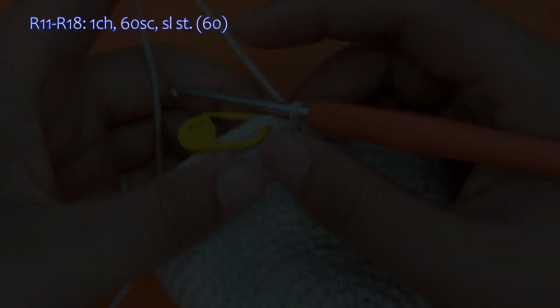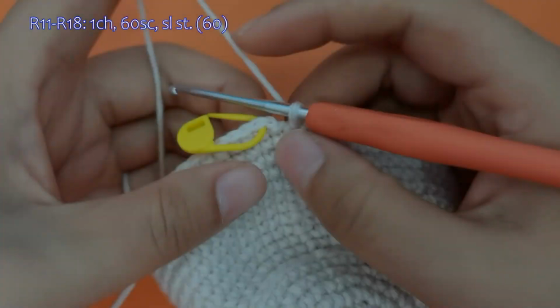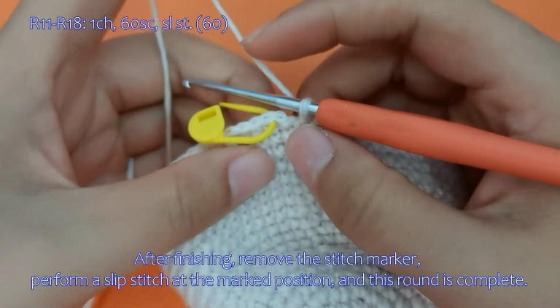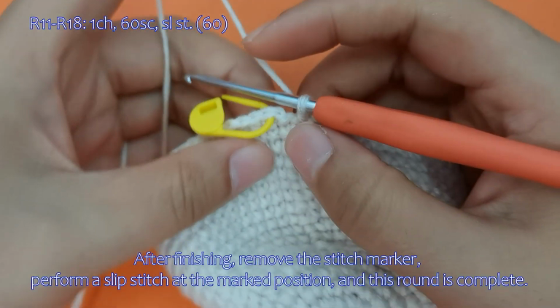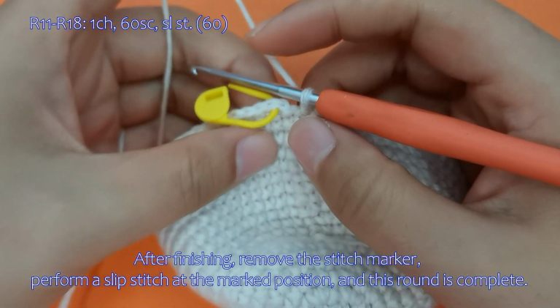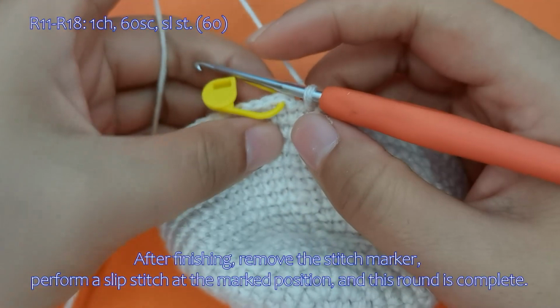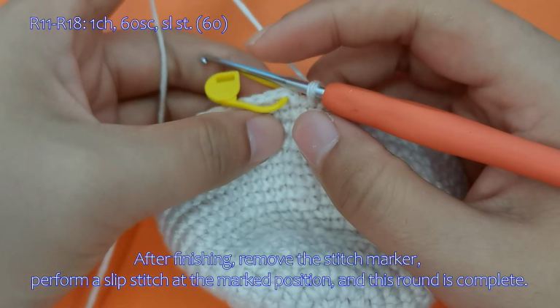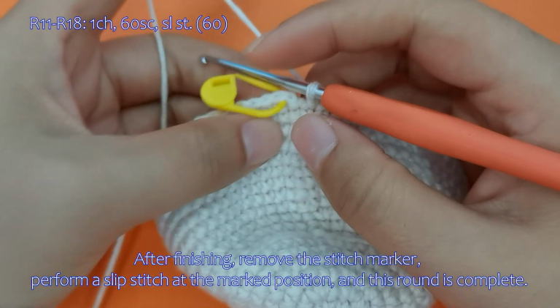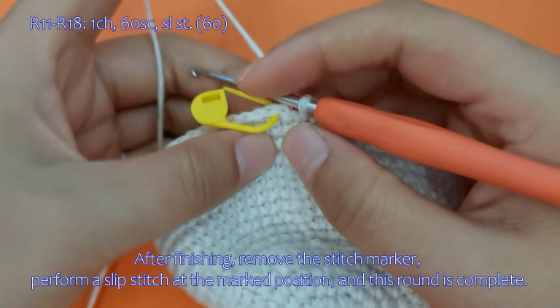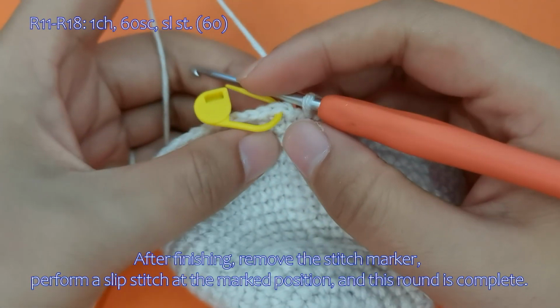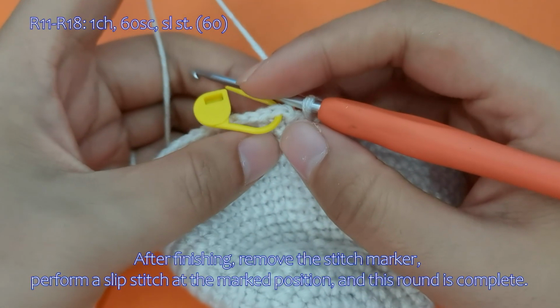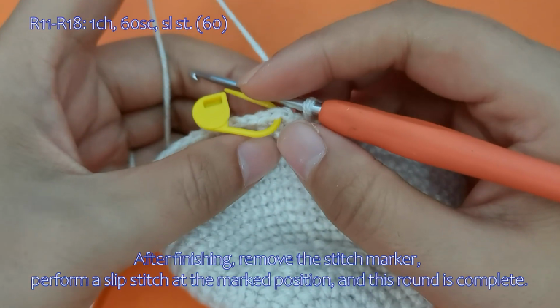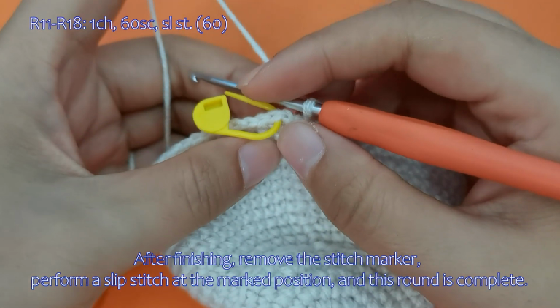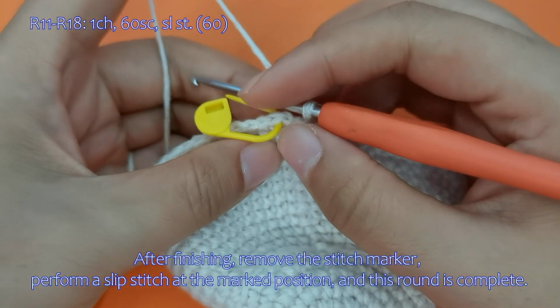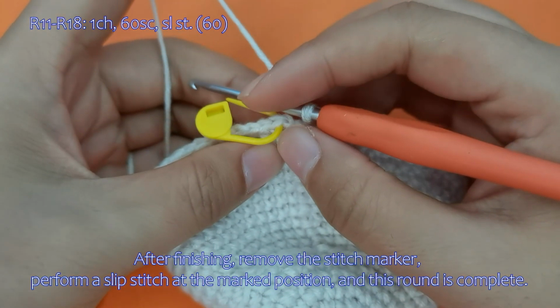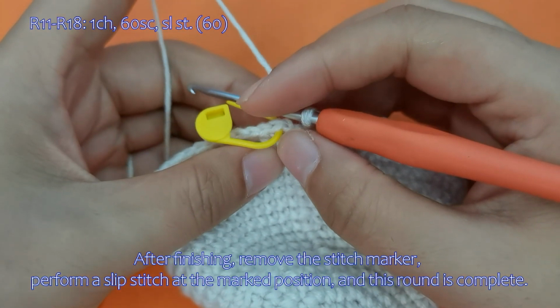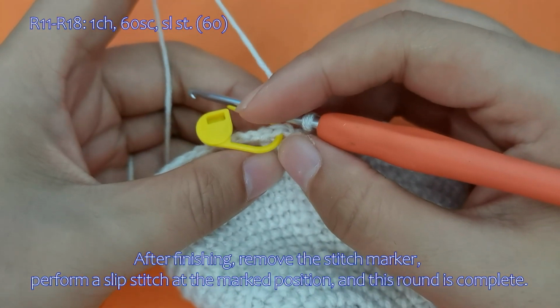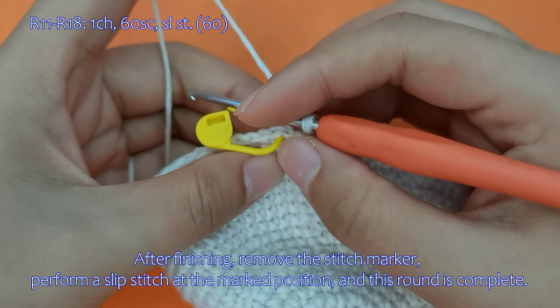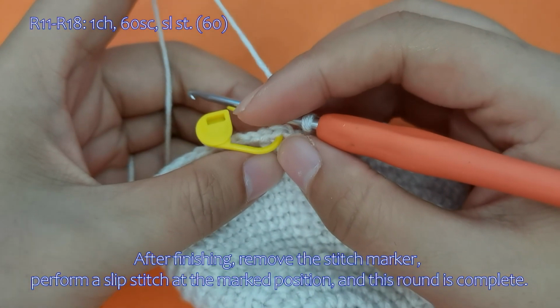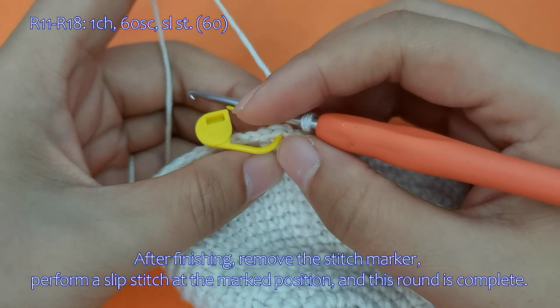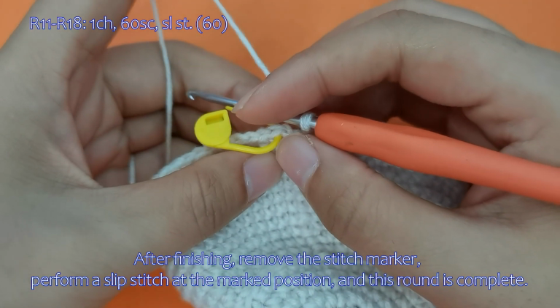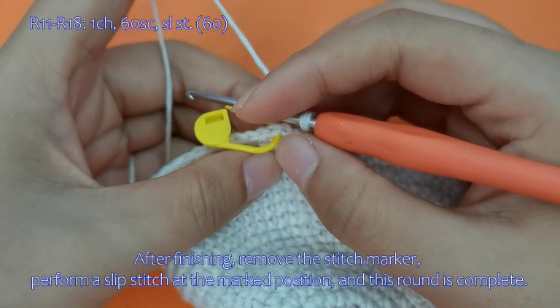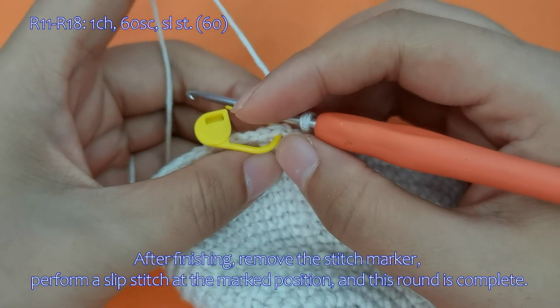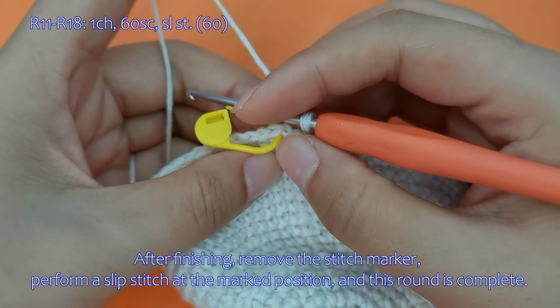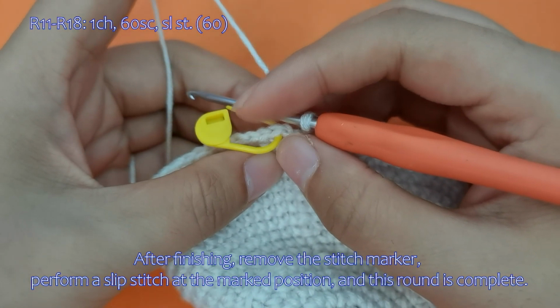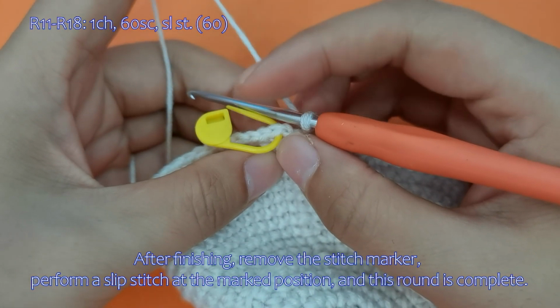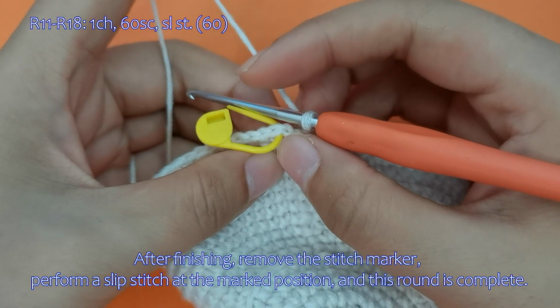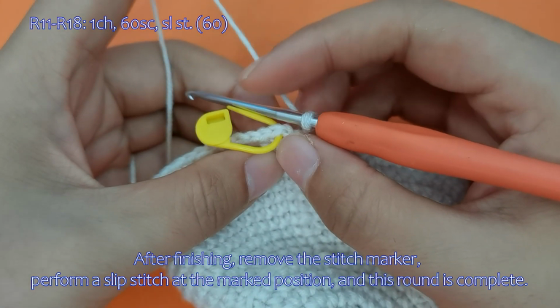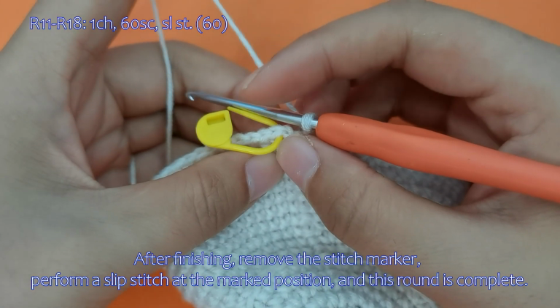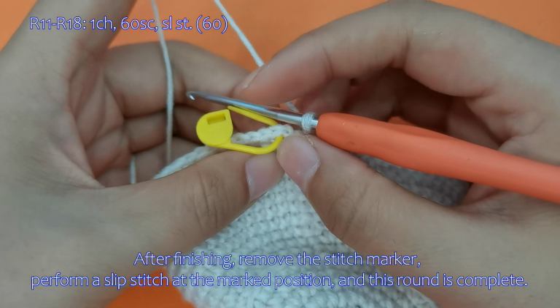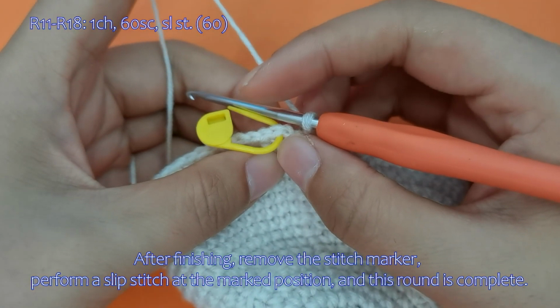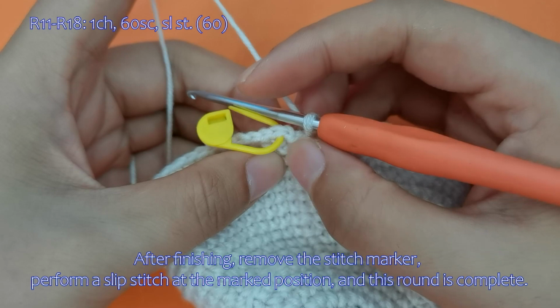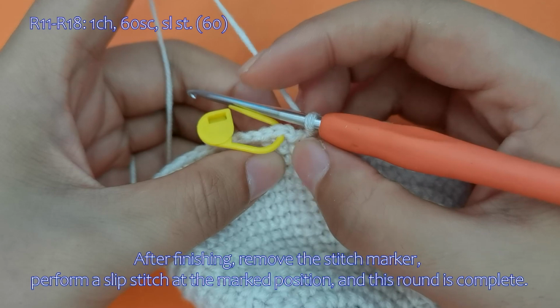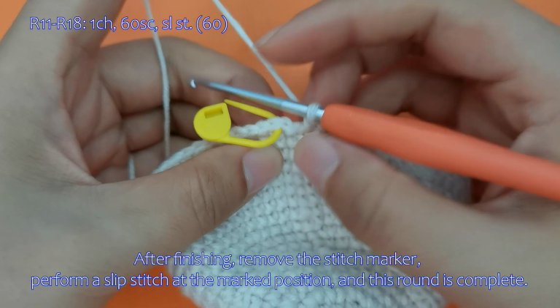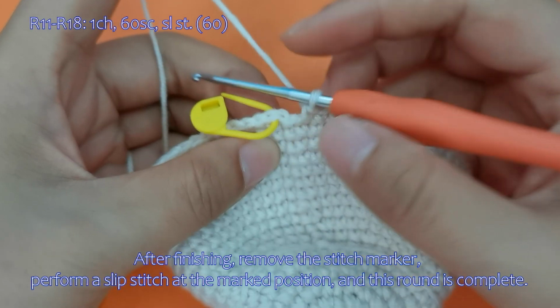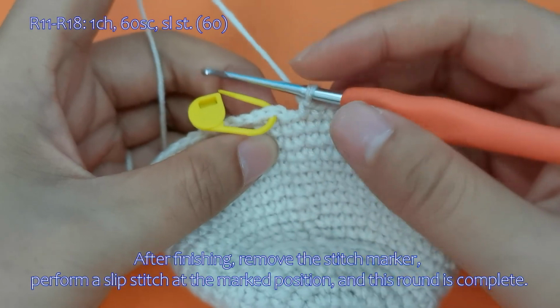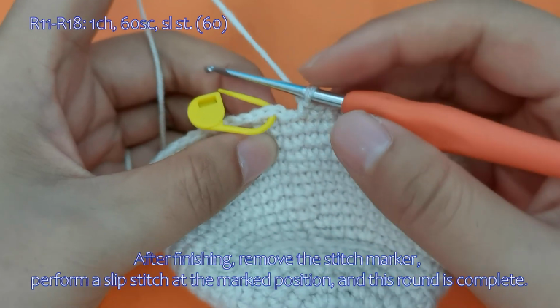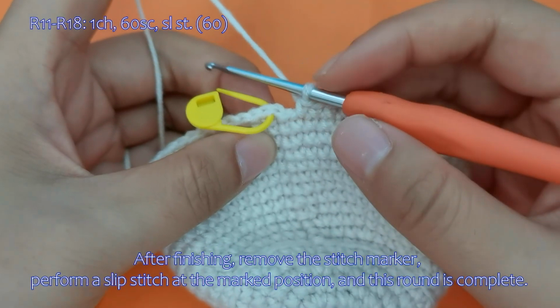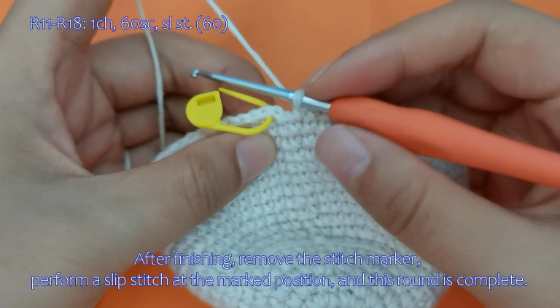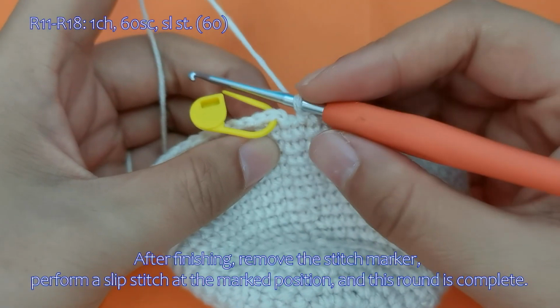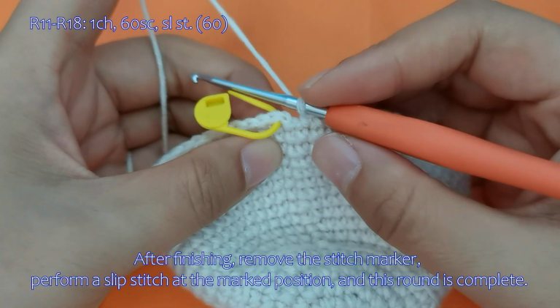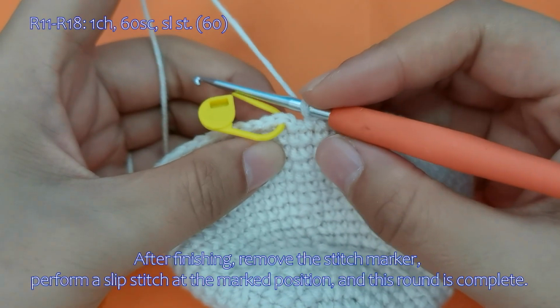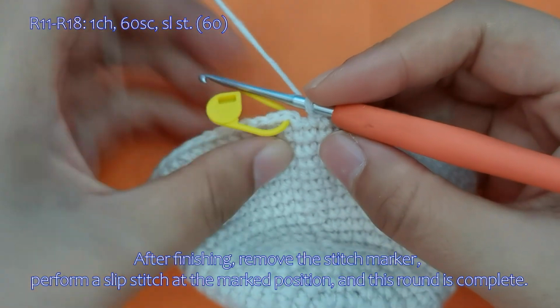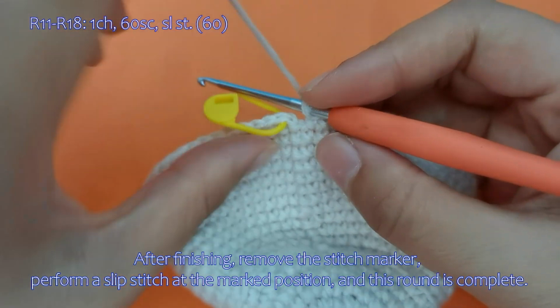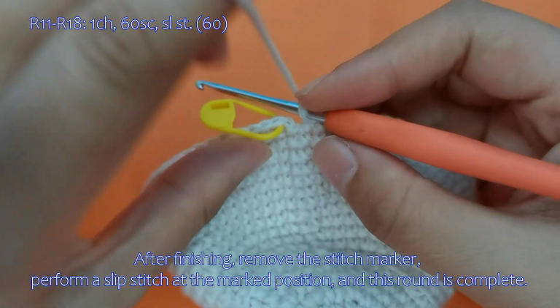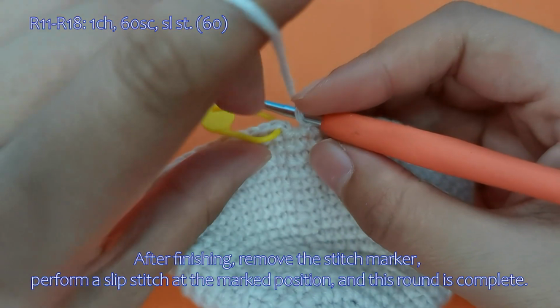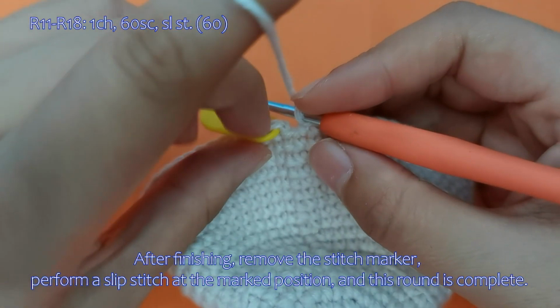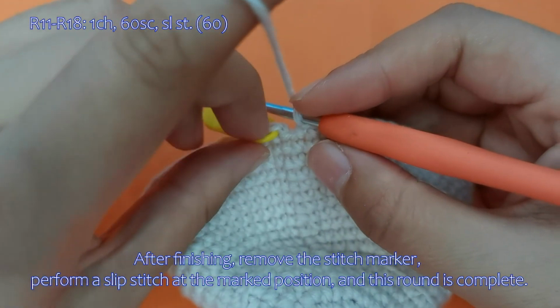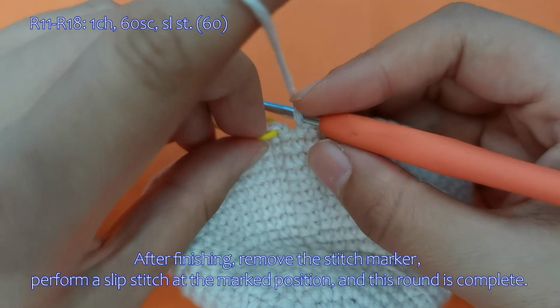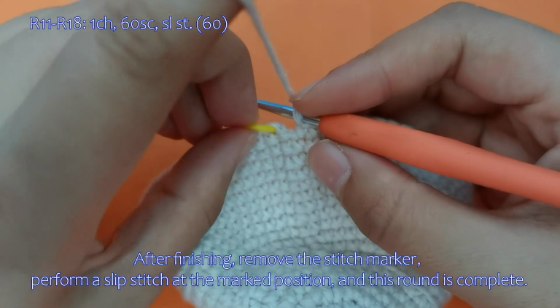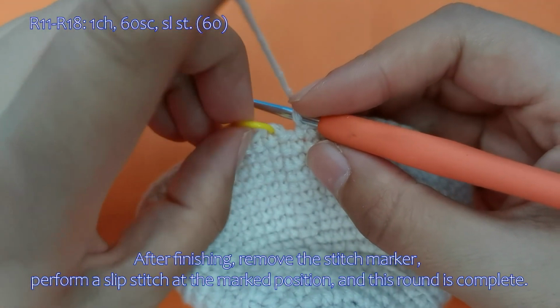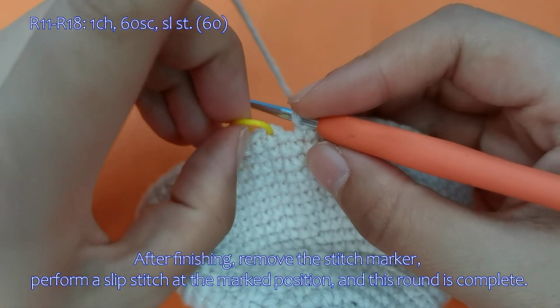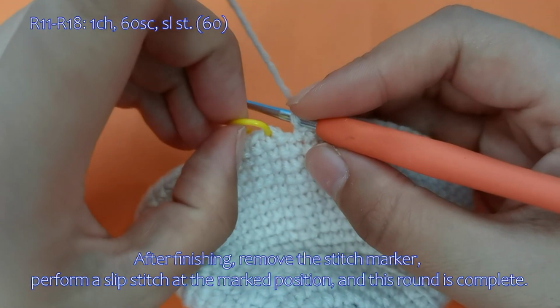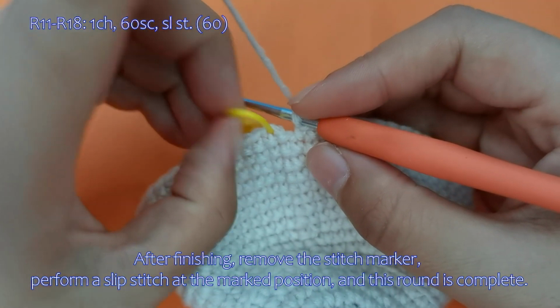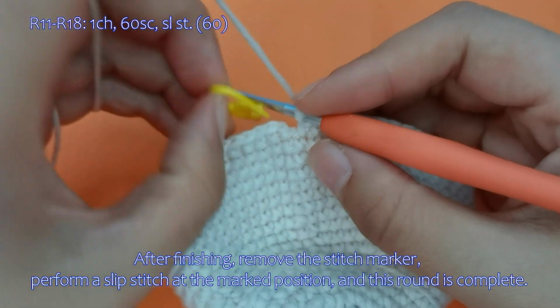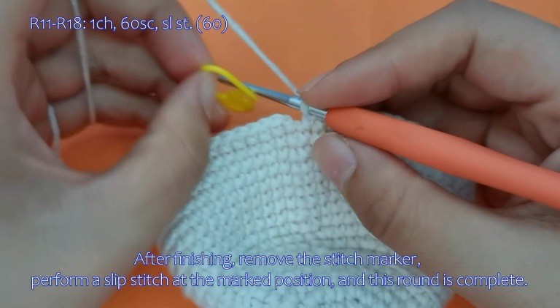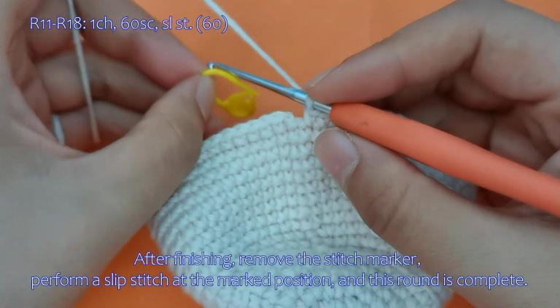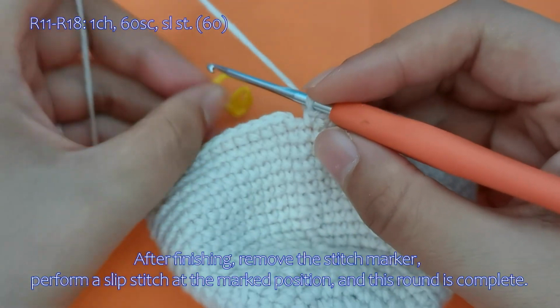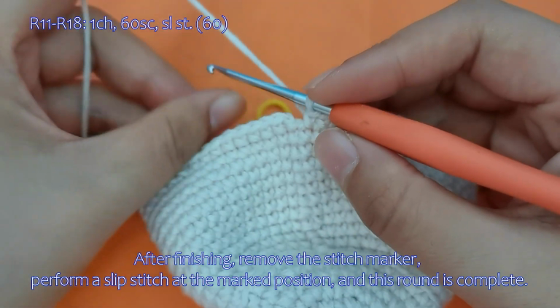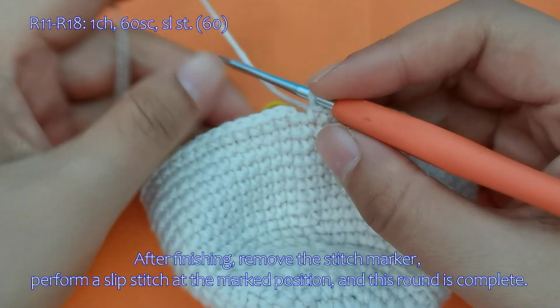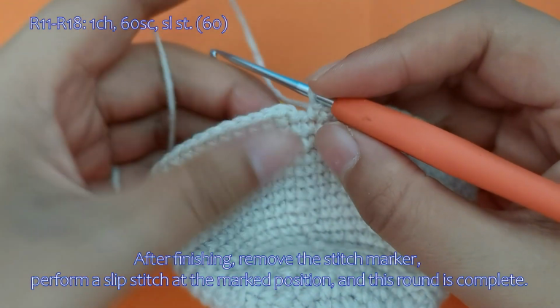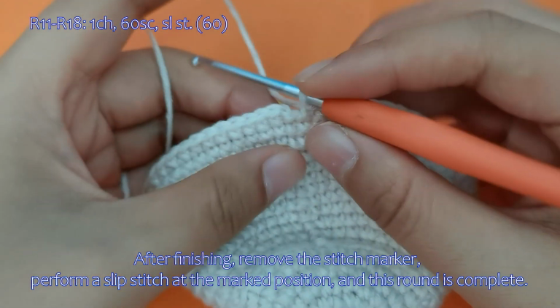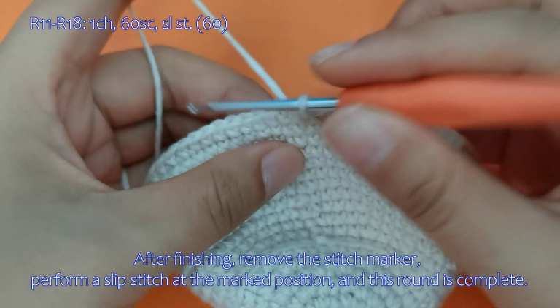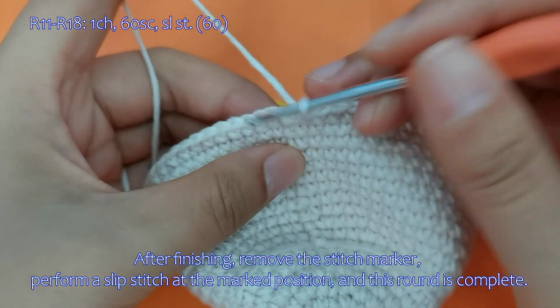After finishing, remove the stitch marker, perform a slip stitch at the marked position, and this round is complete.